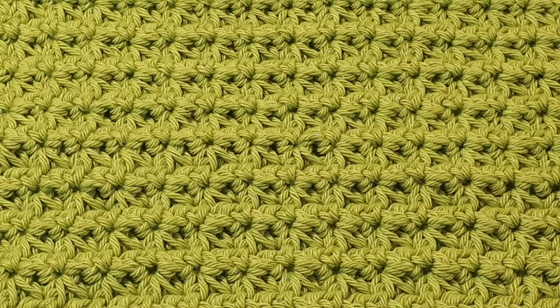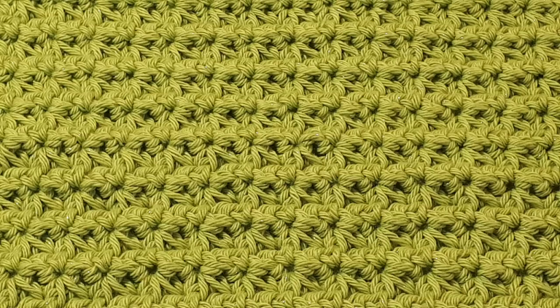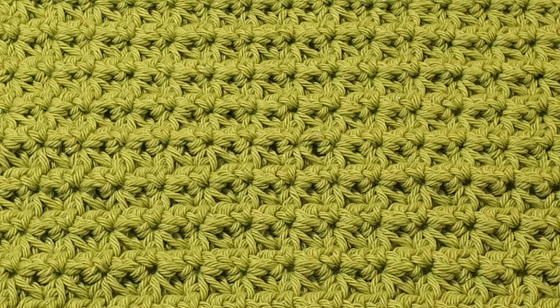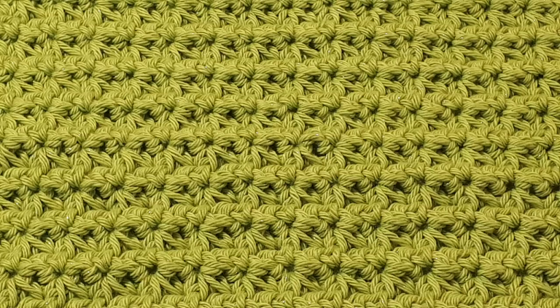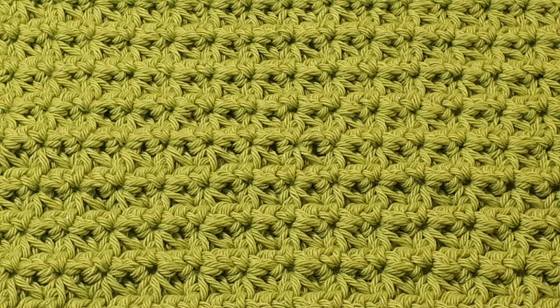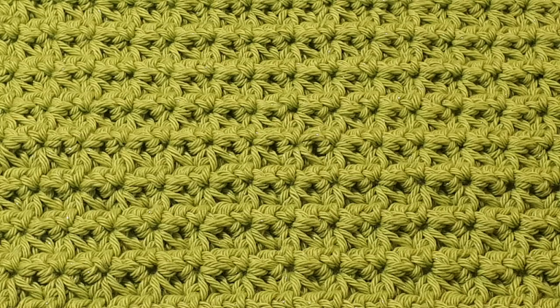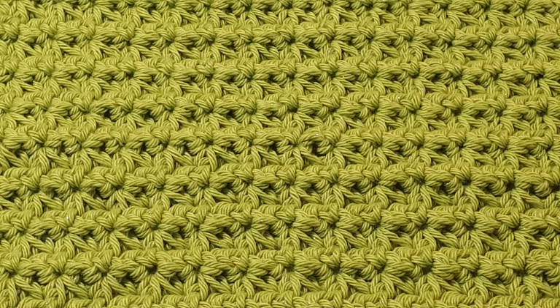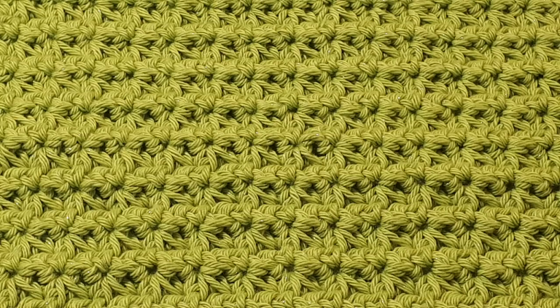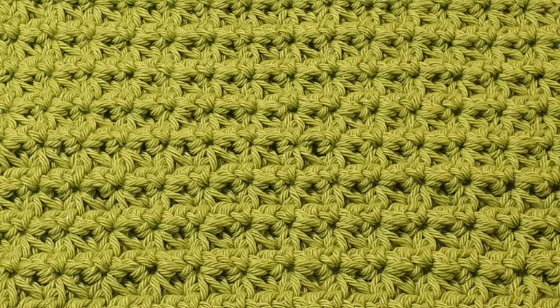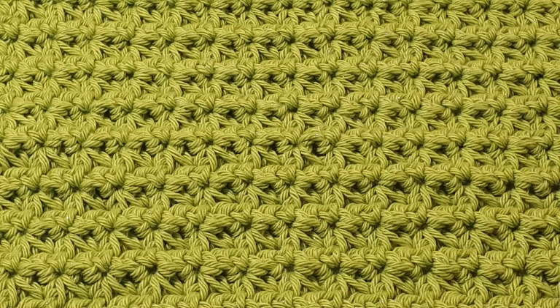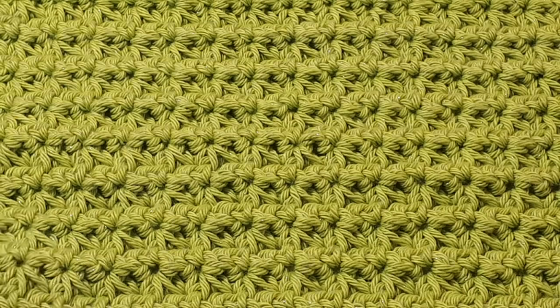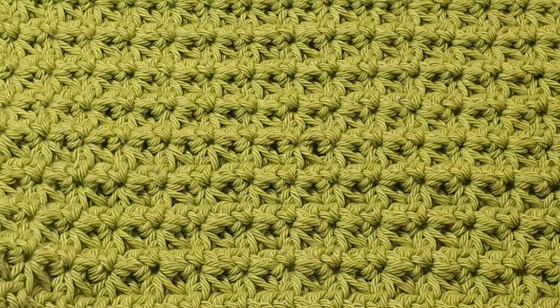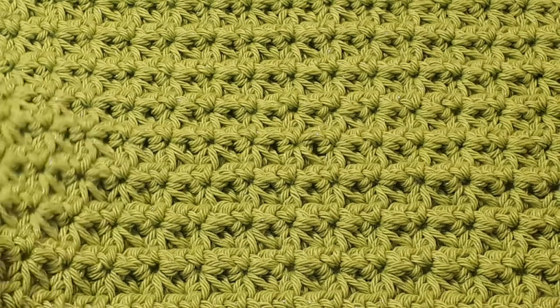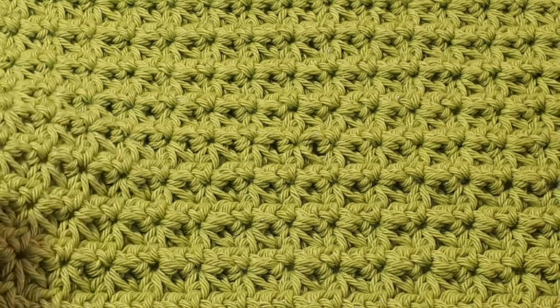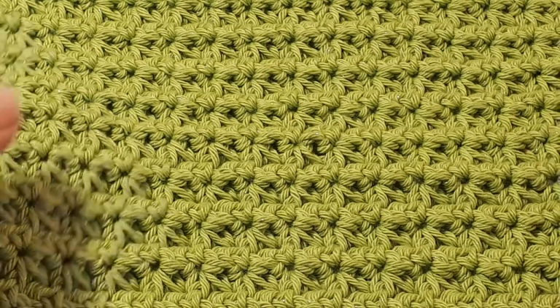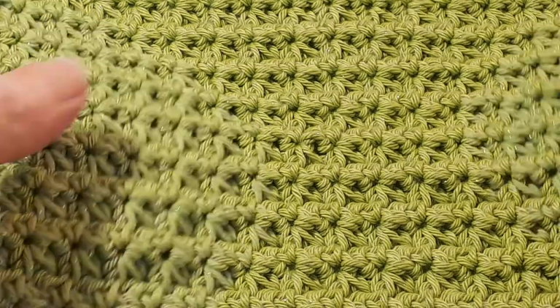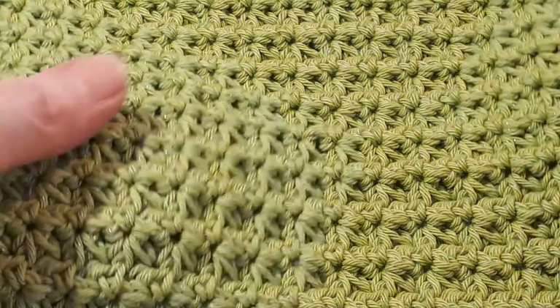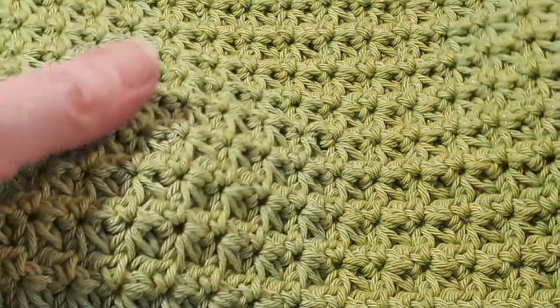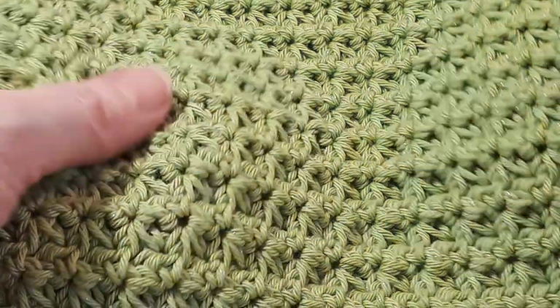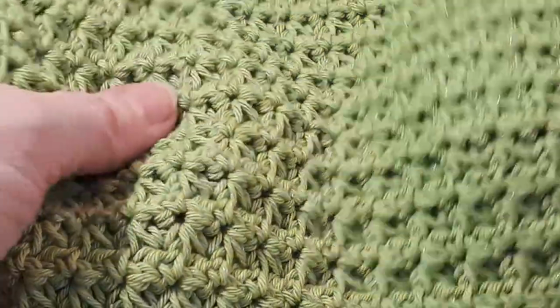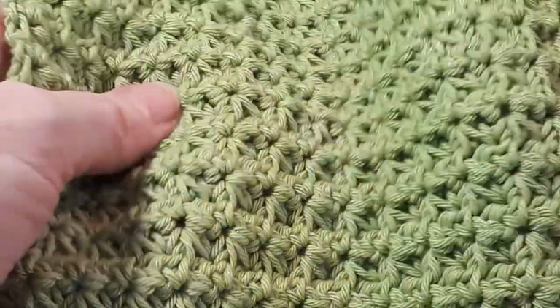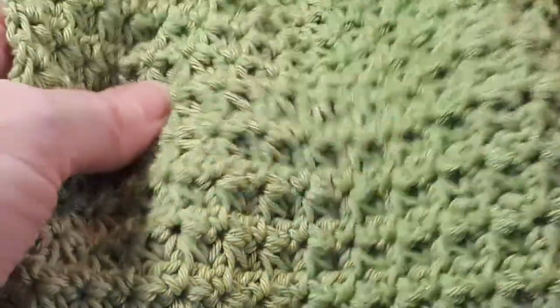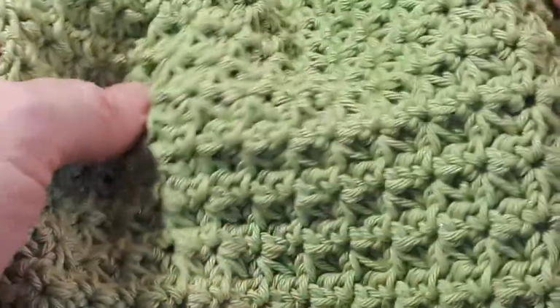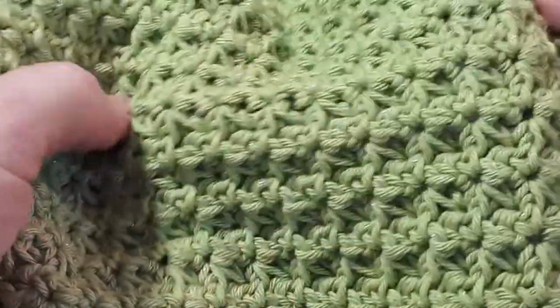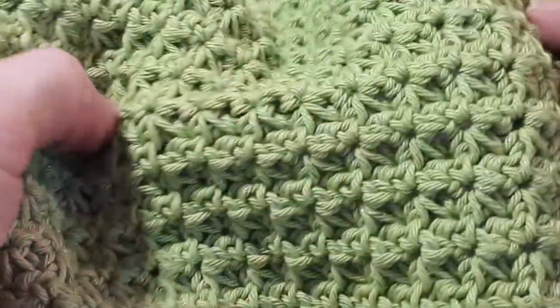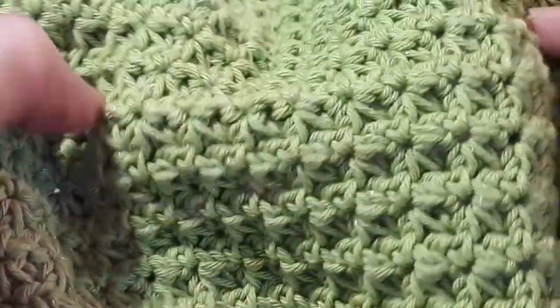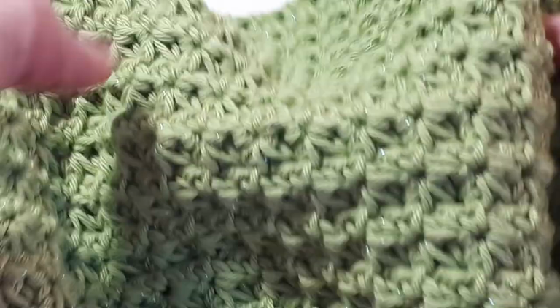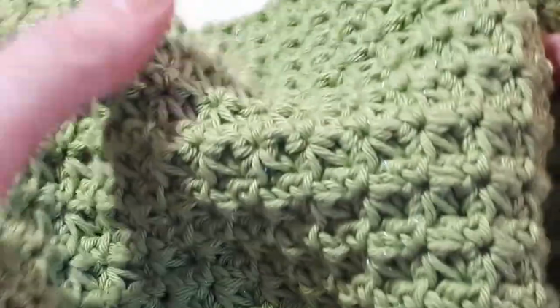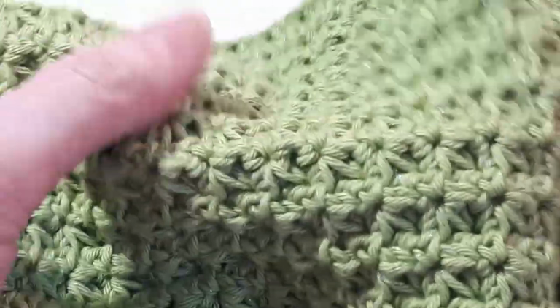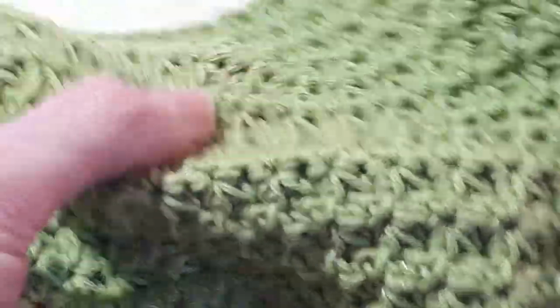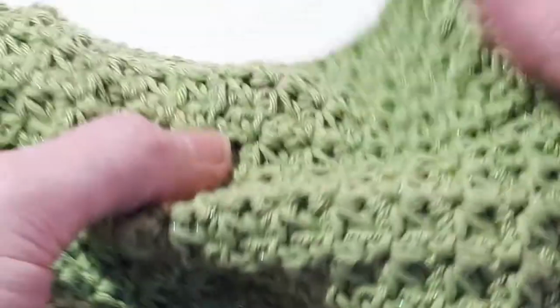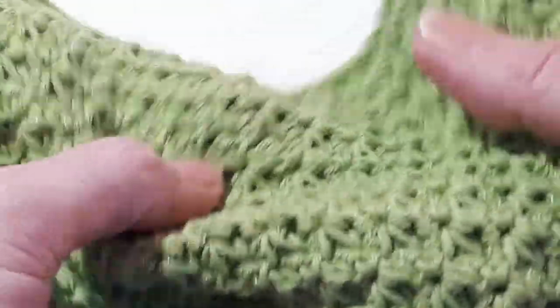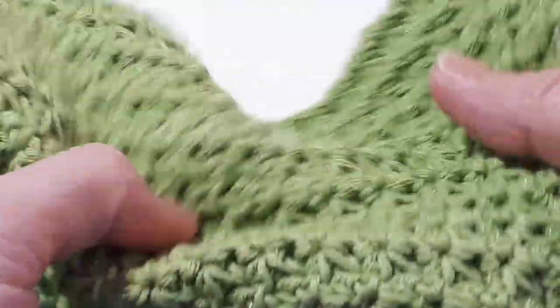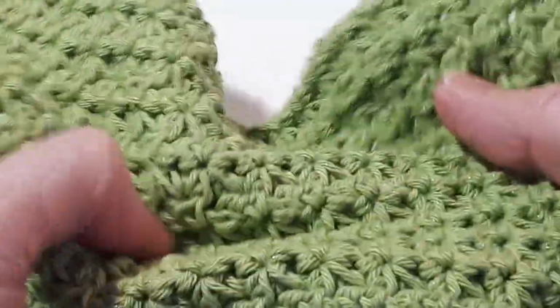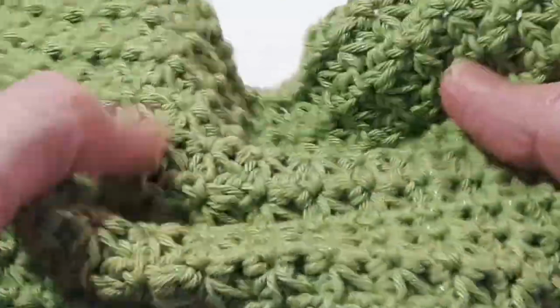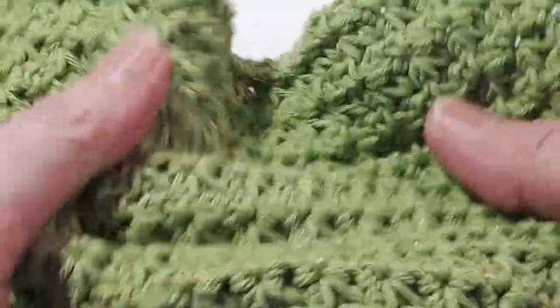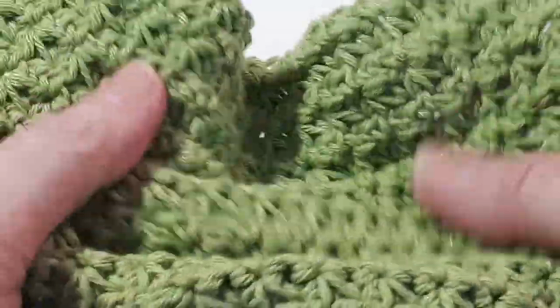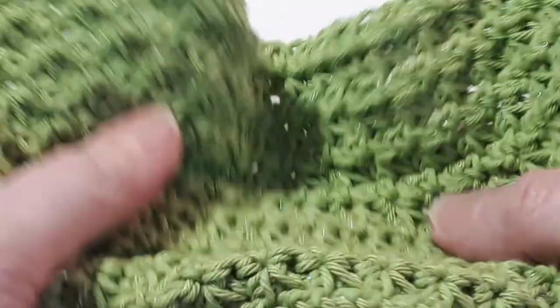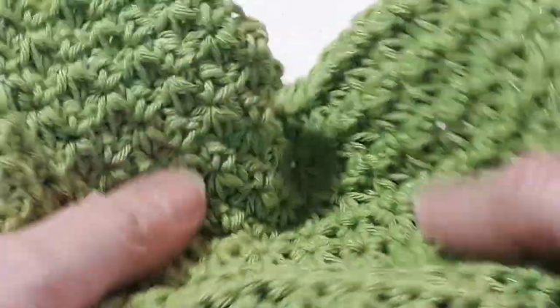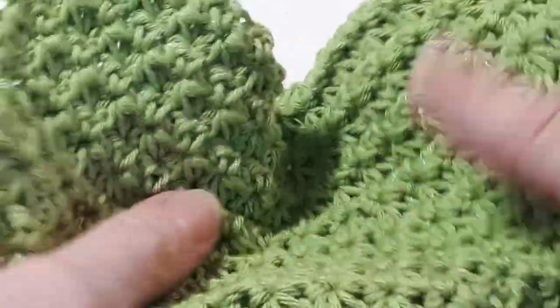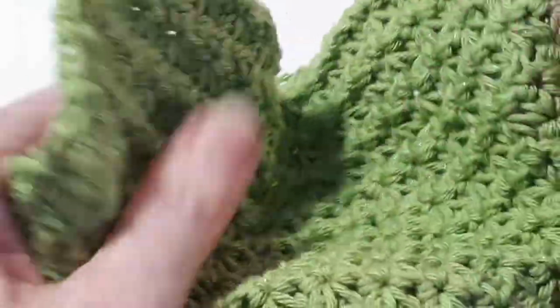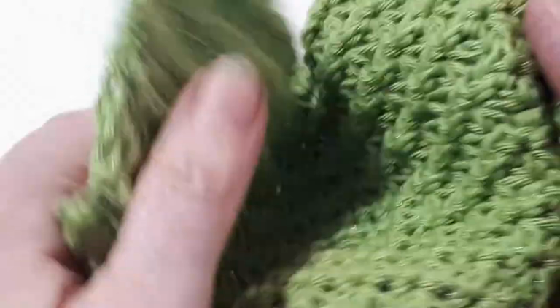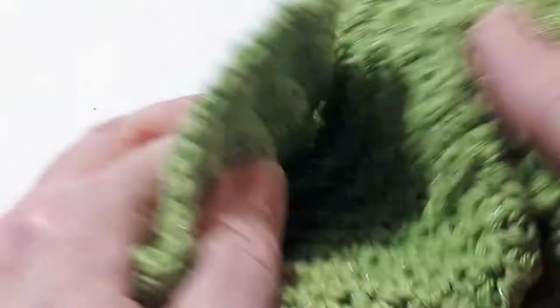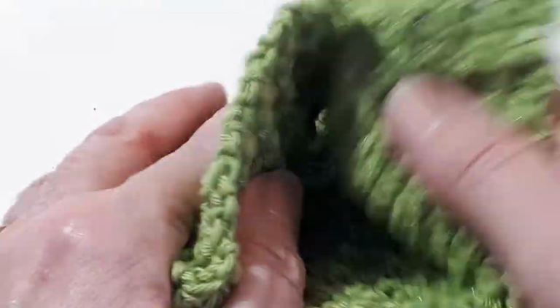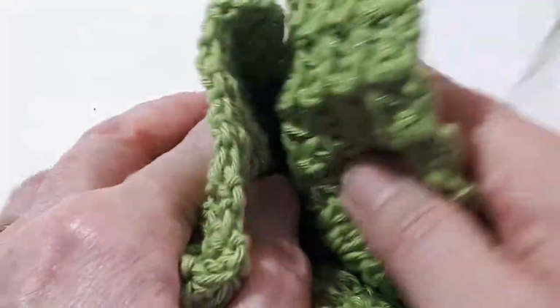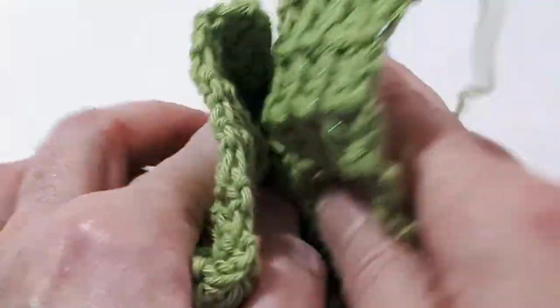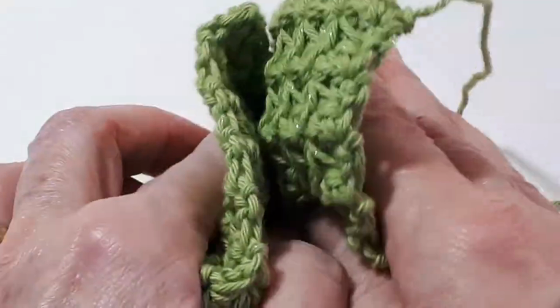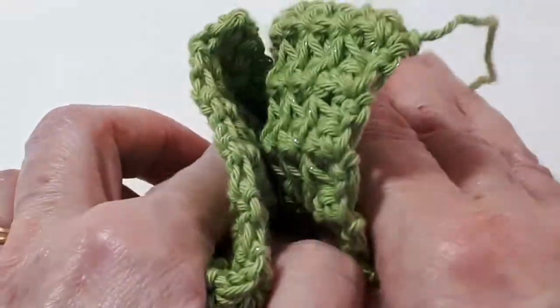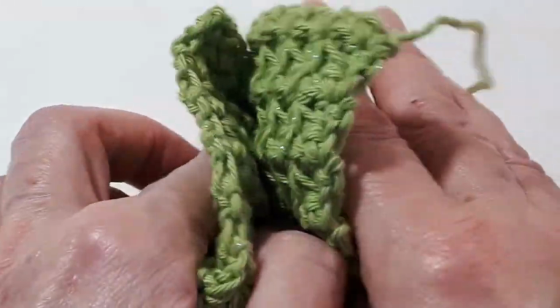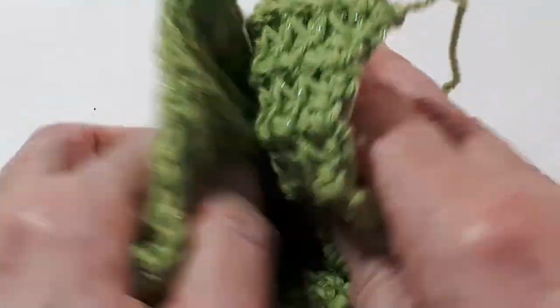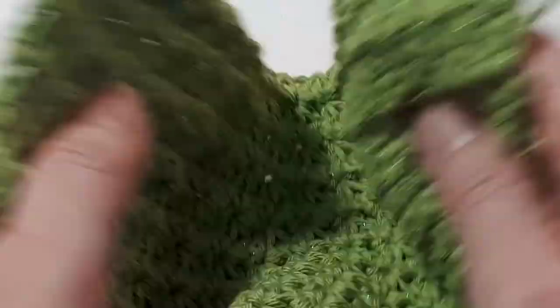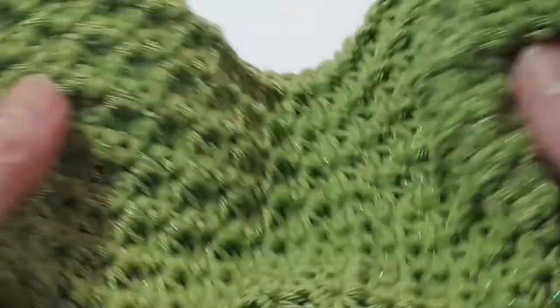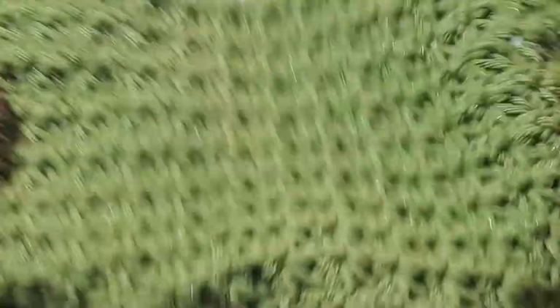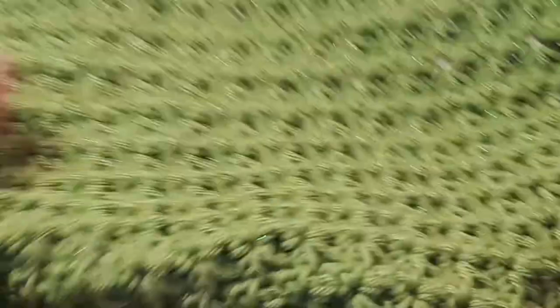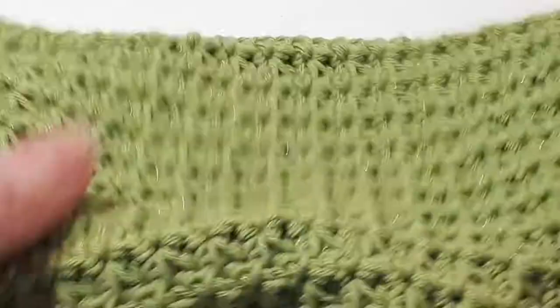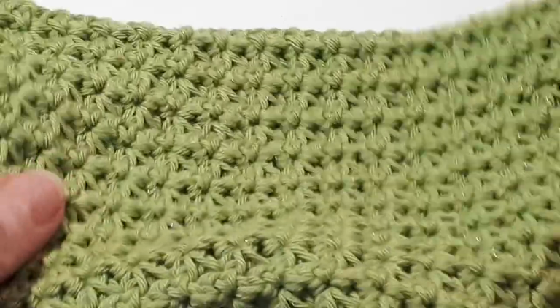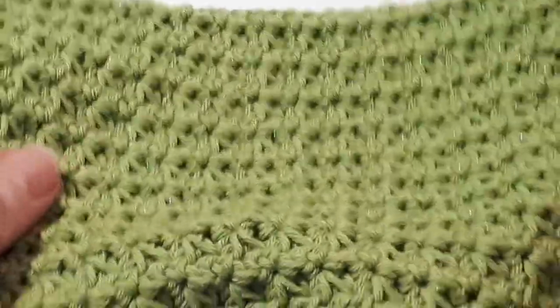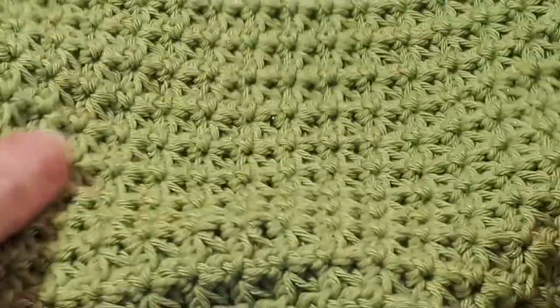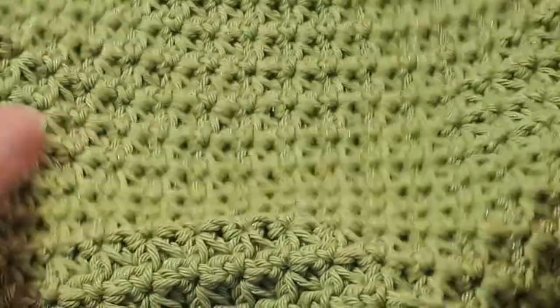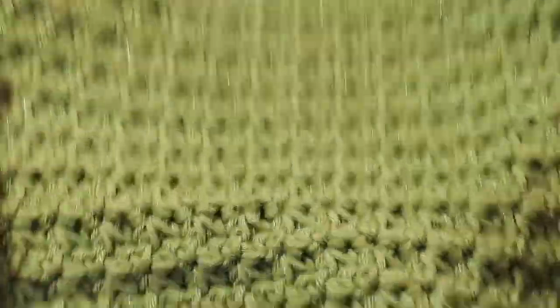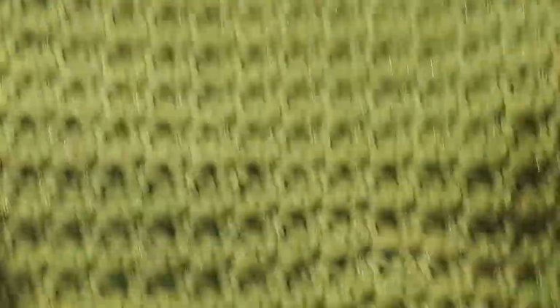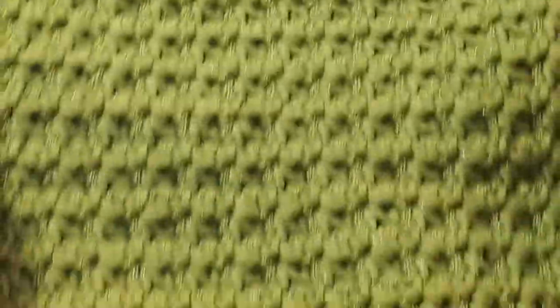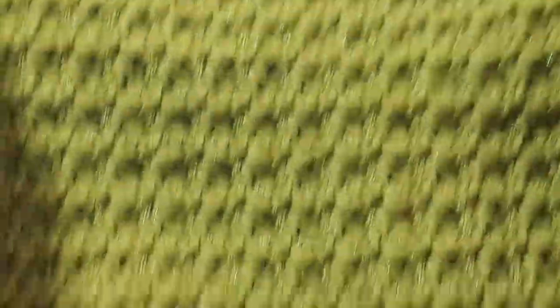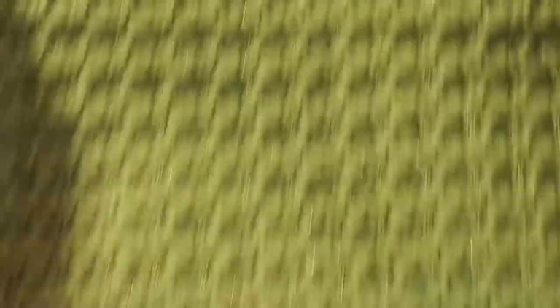Hello everyone, welcome to today's video. Today I'd like to share with you how to crochet this washcloth.